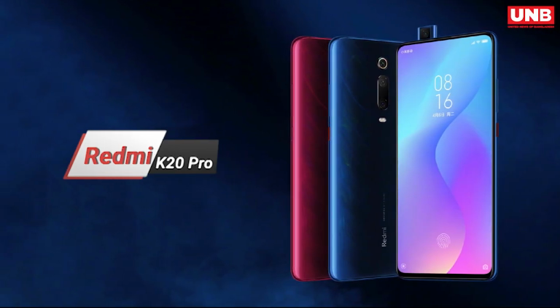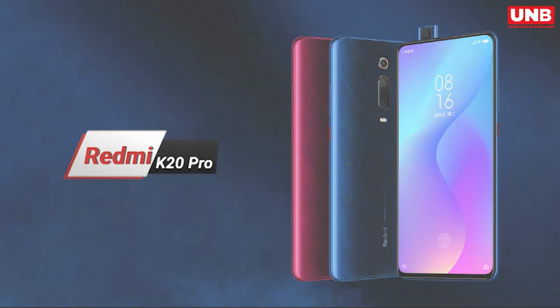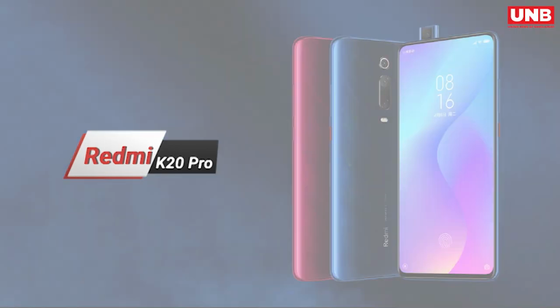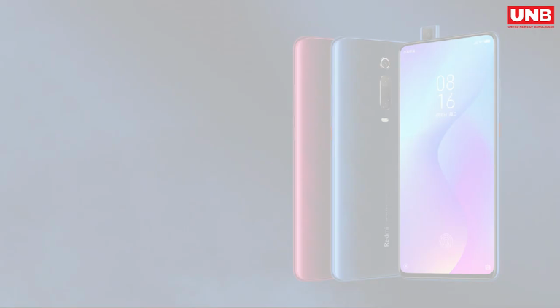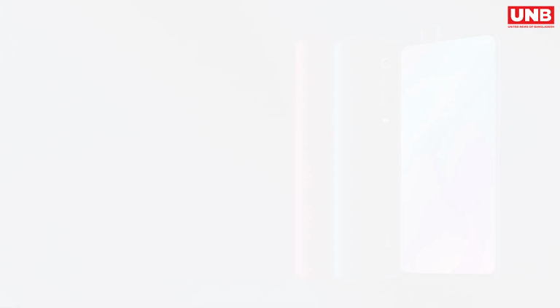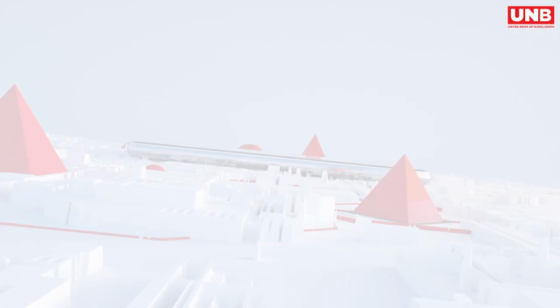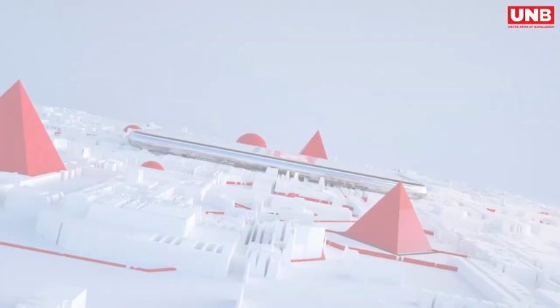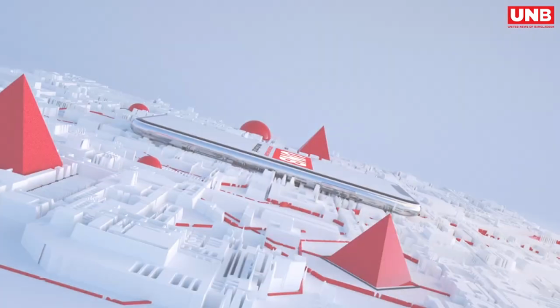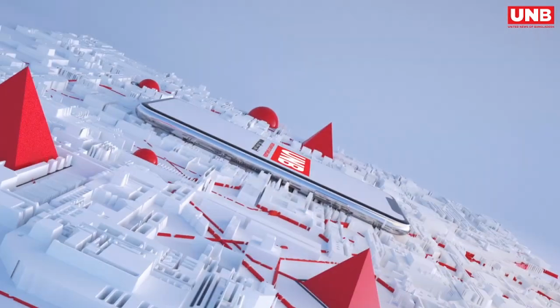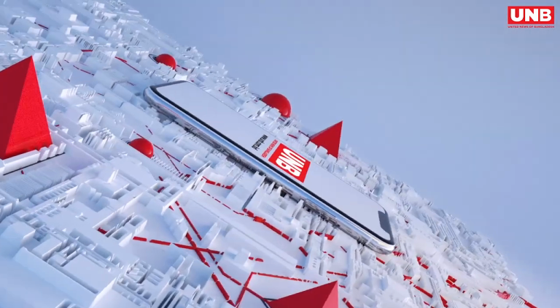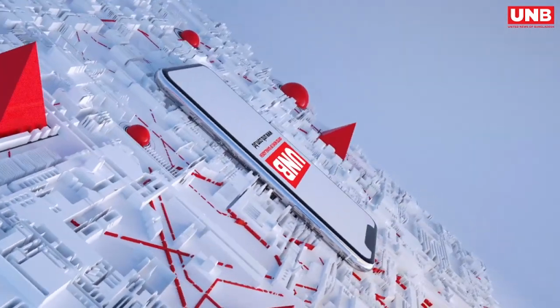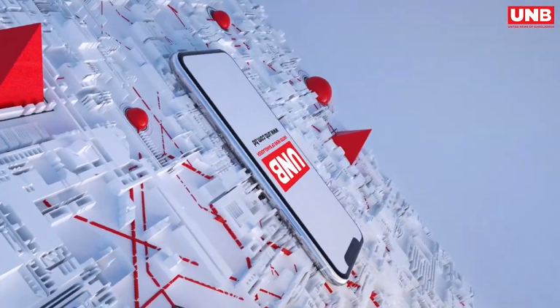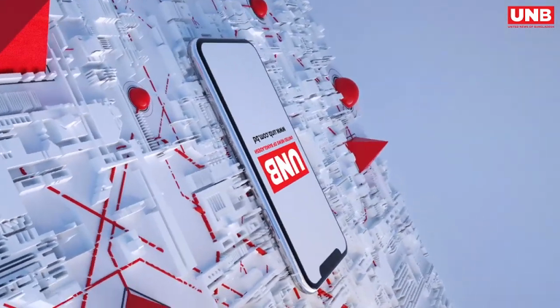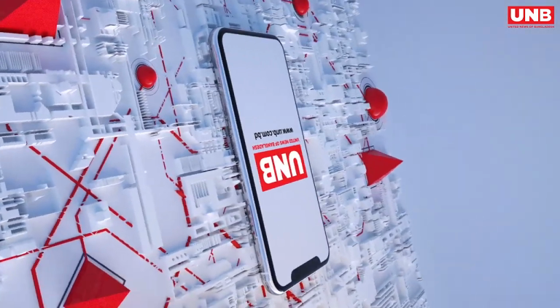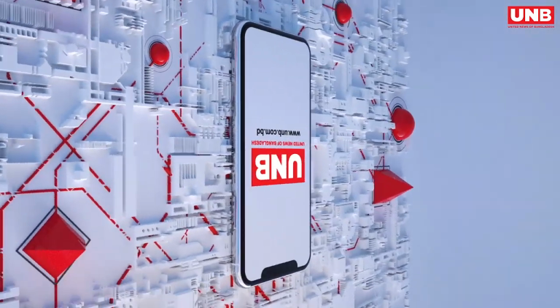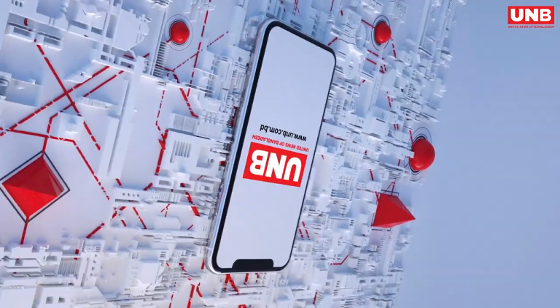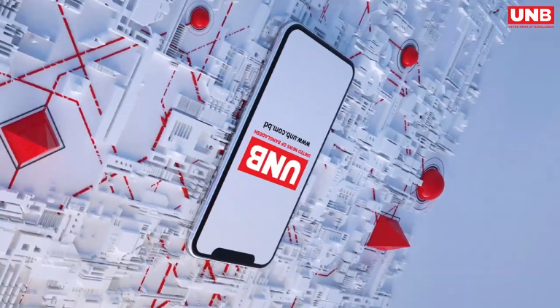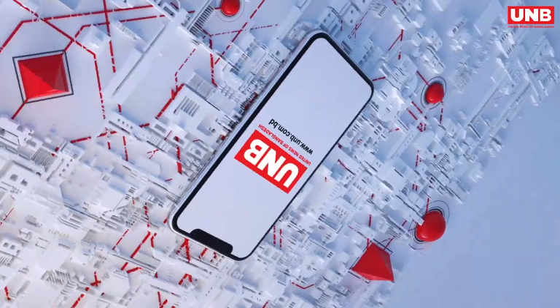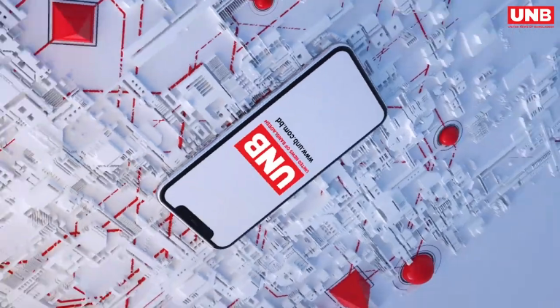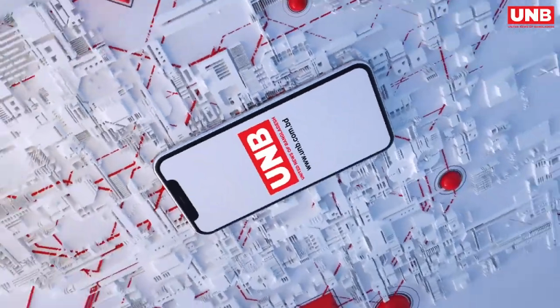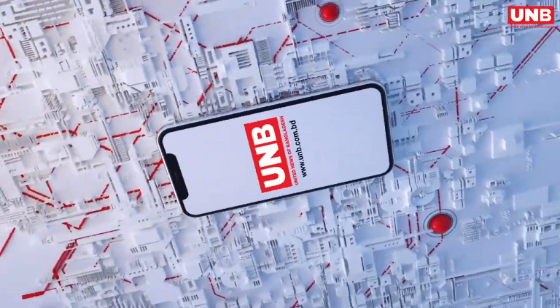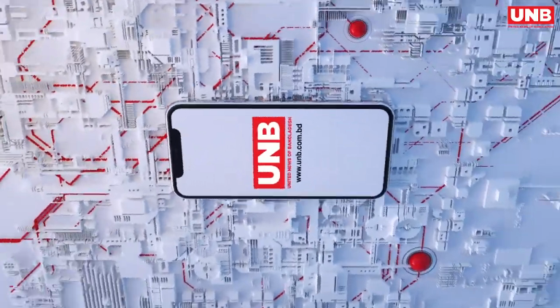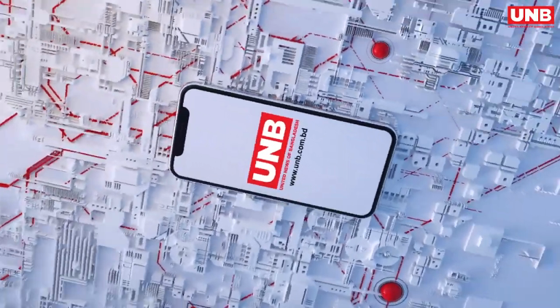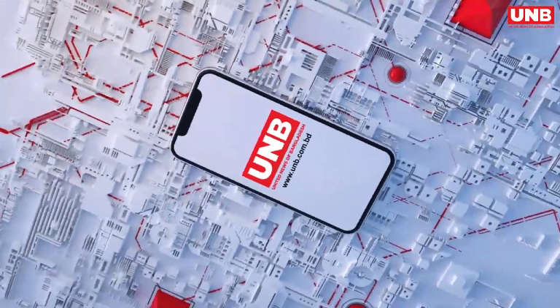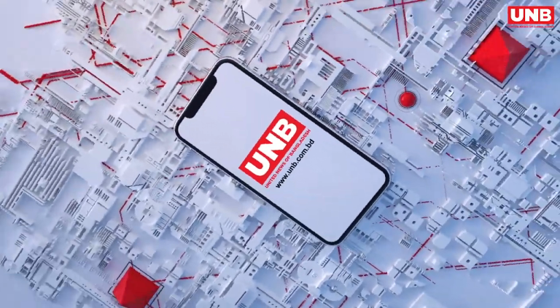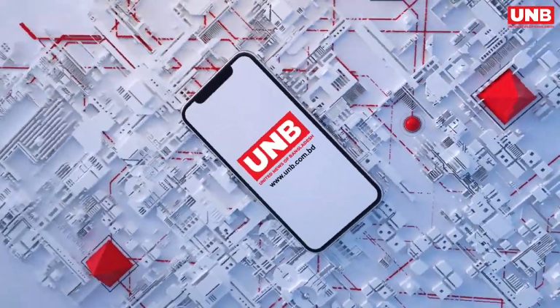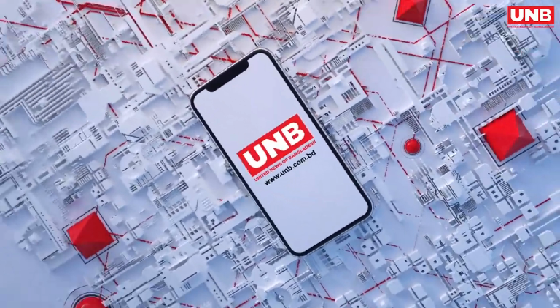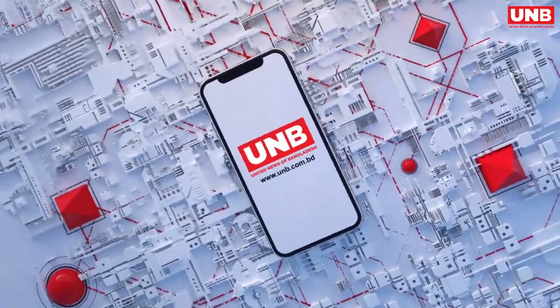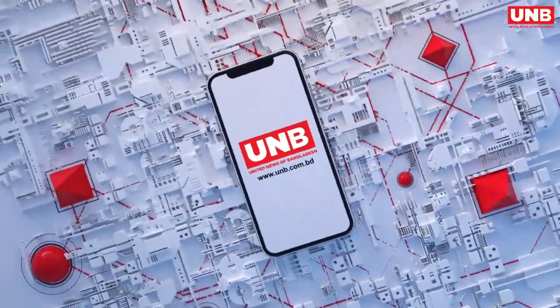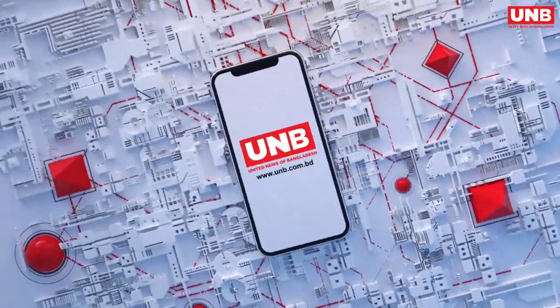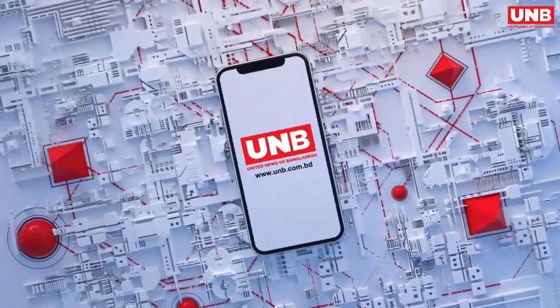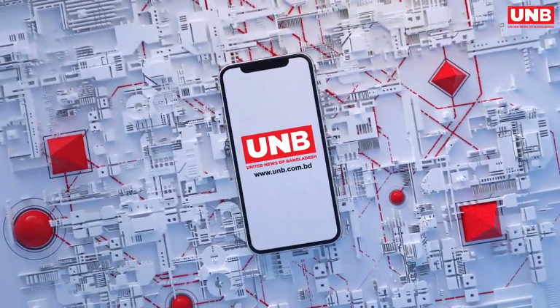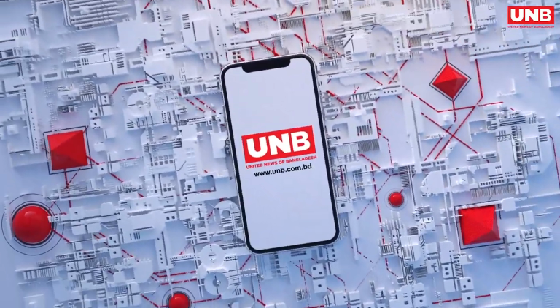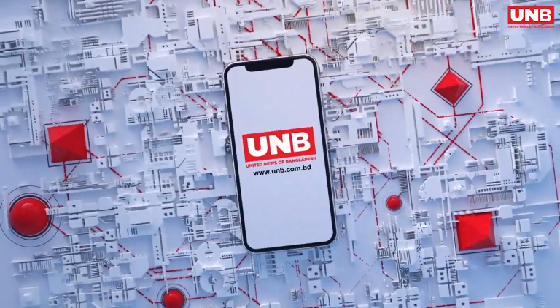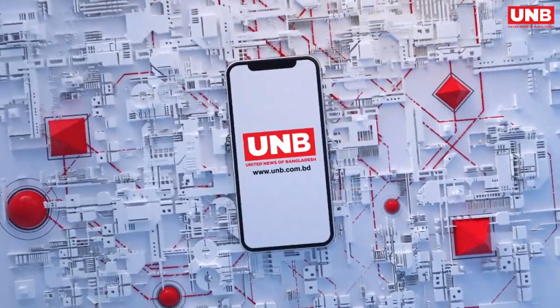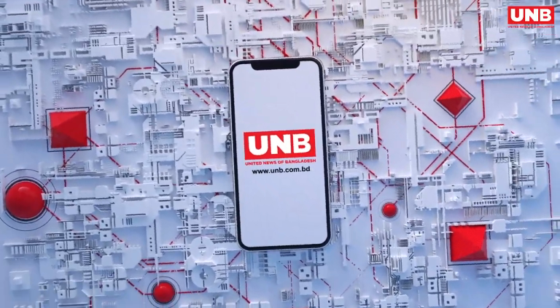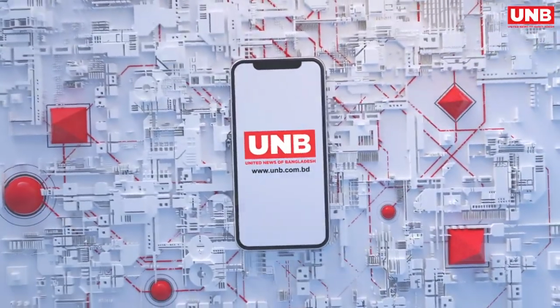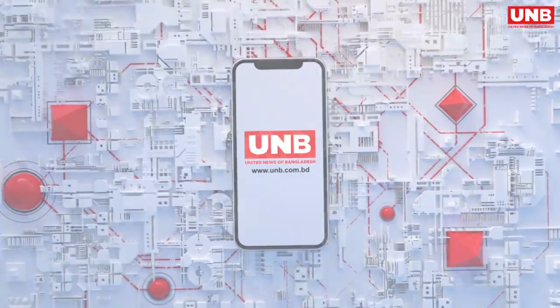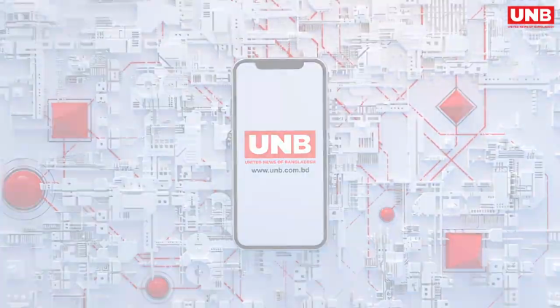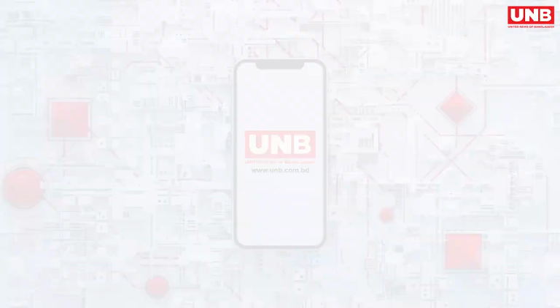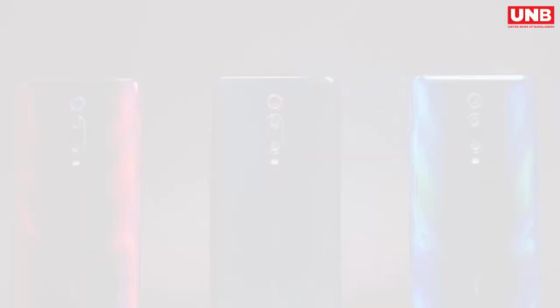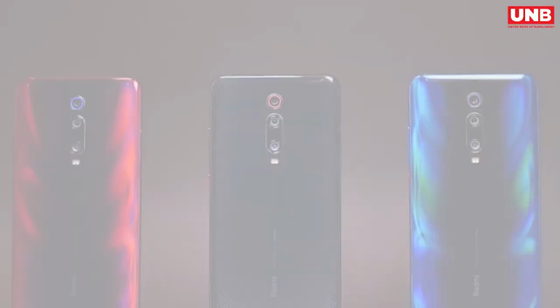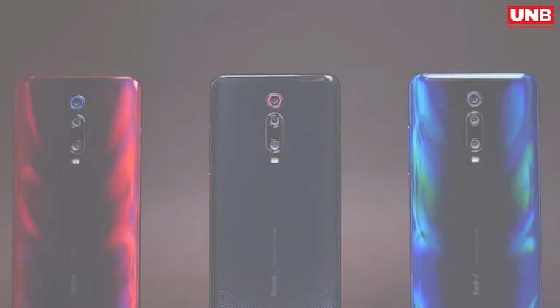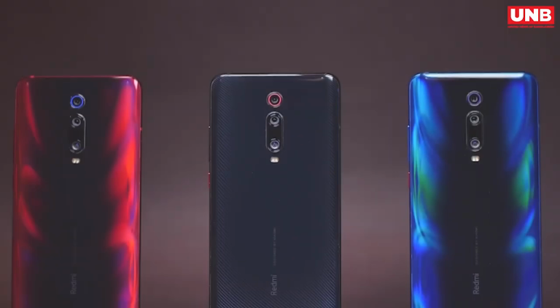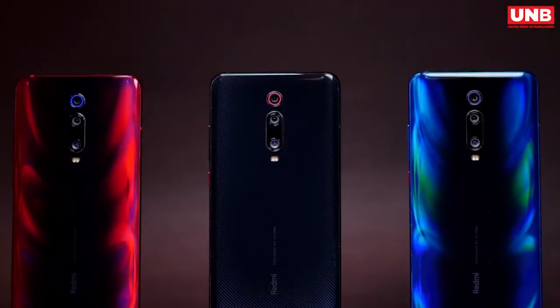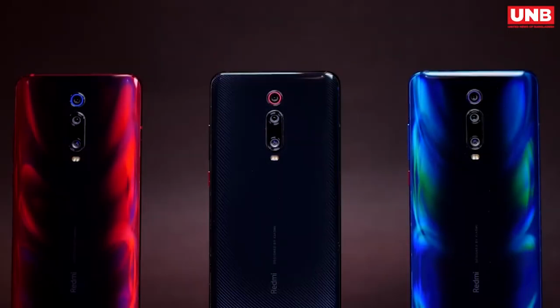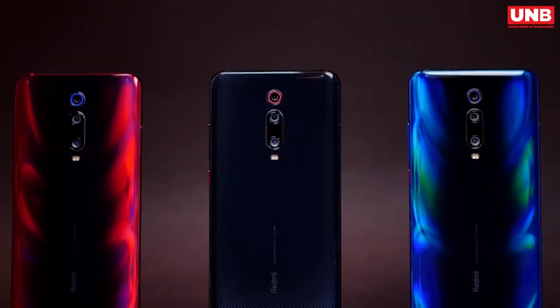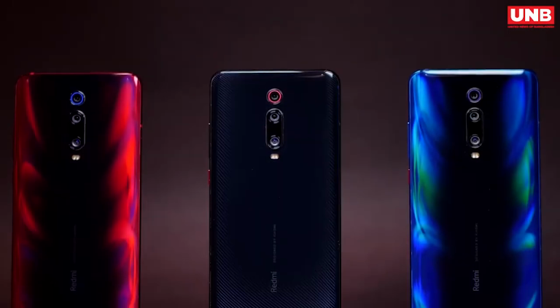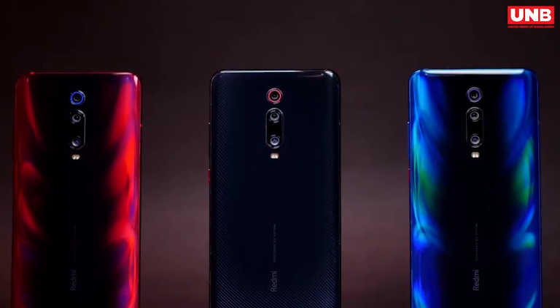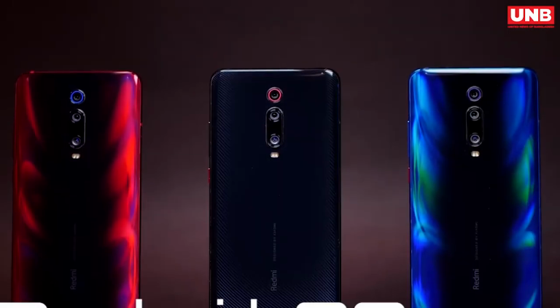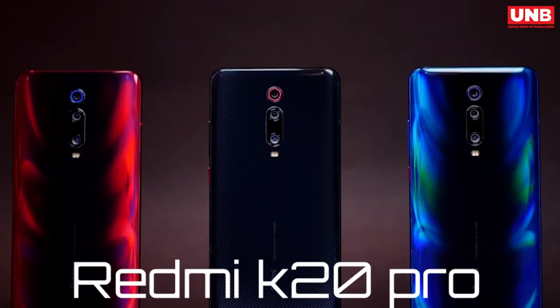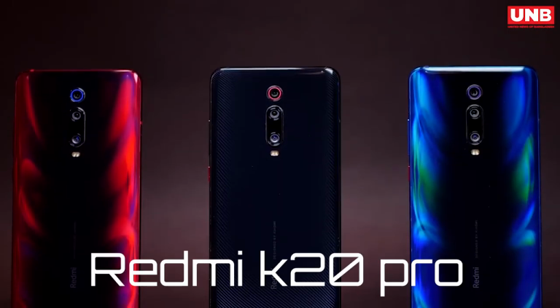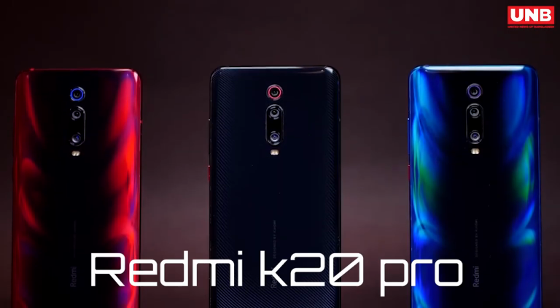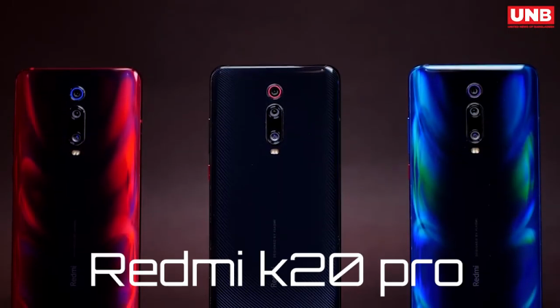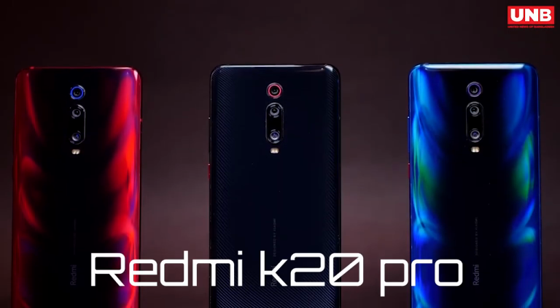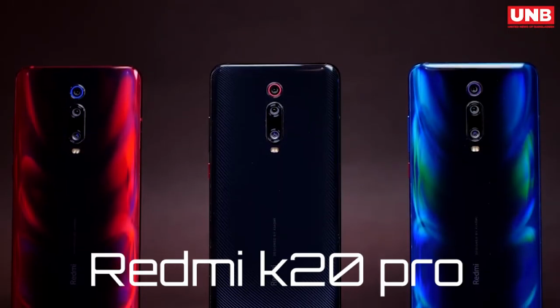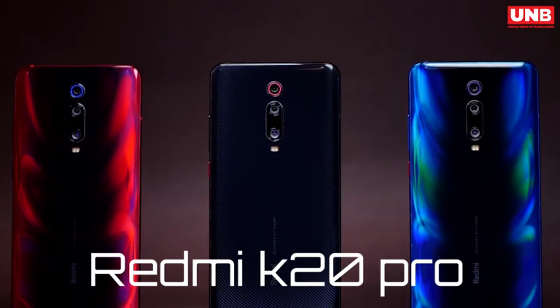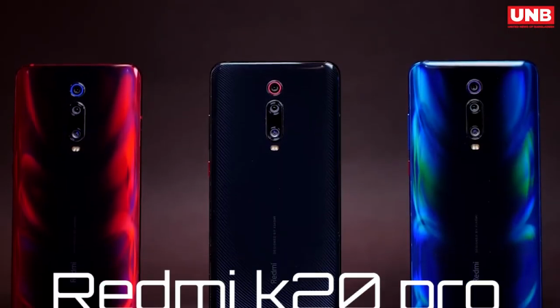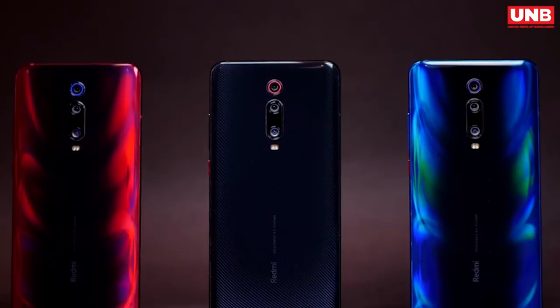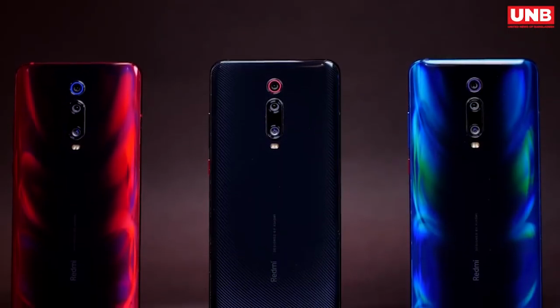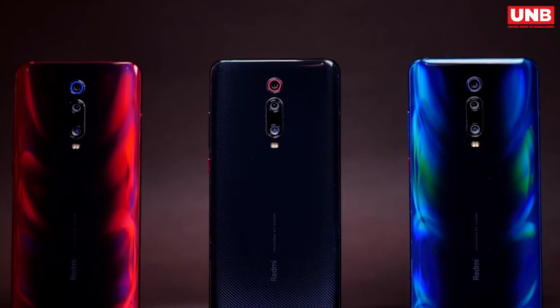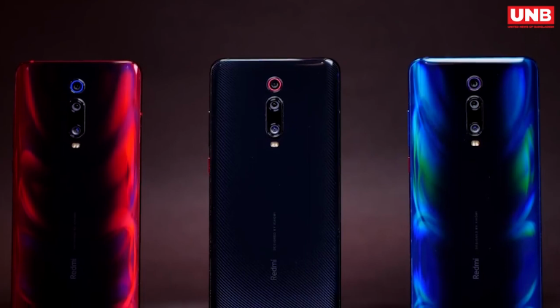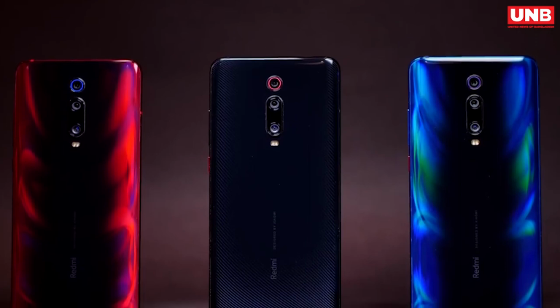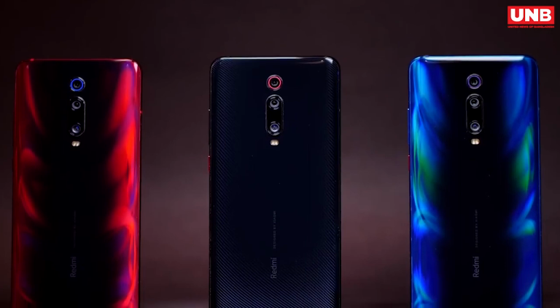Hi there, this is Tansina and you are watching United News of Bangladesh channel, and I am here with the Redmi K20 Pro full review.